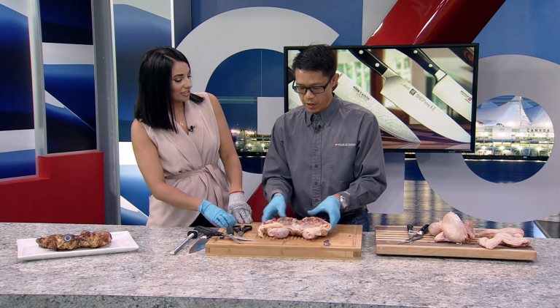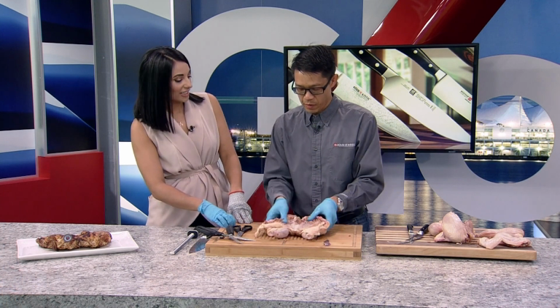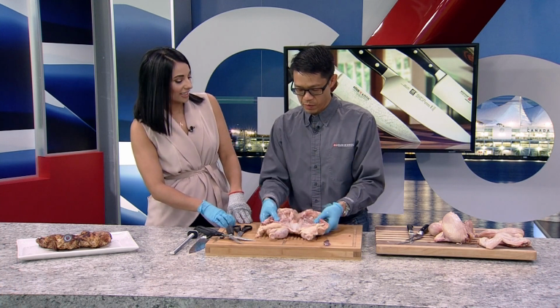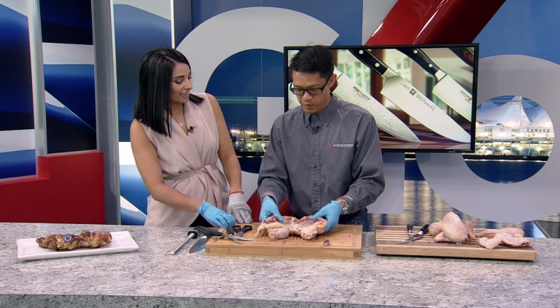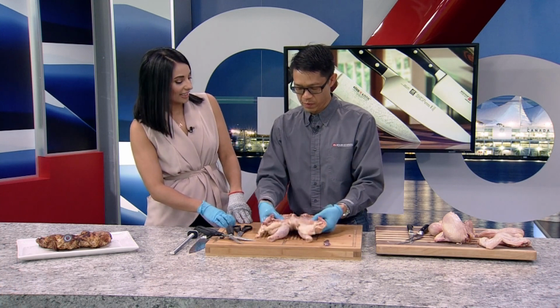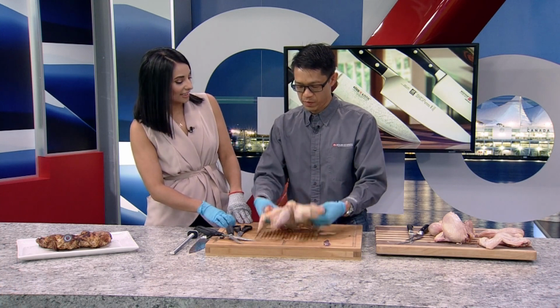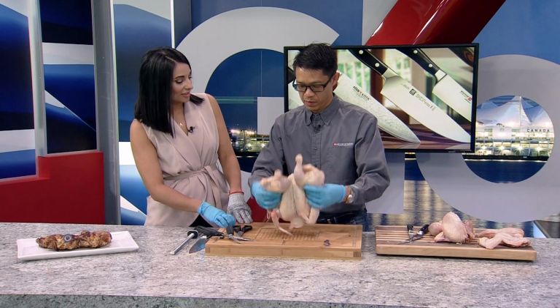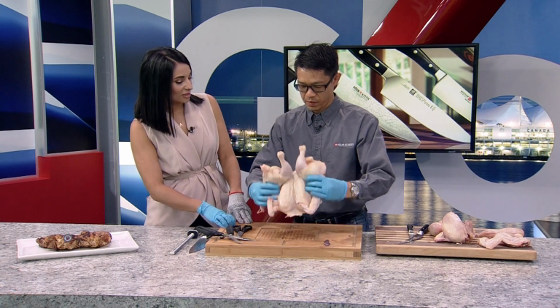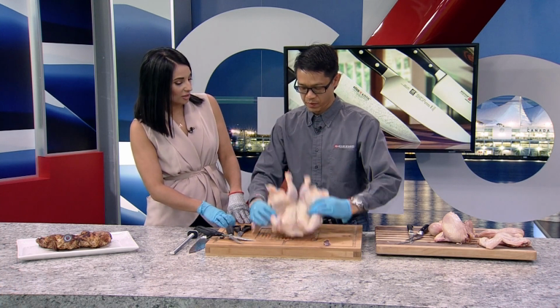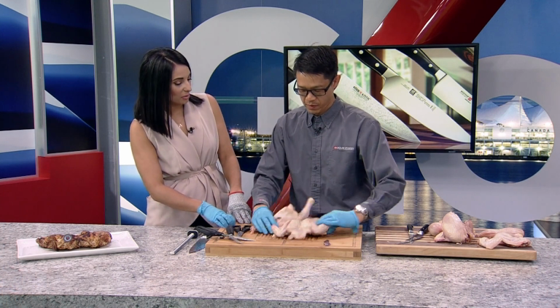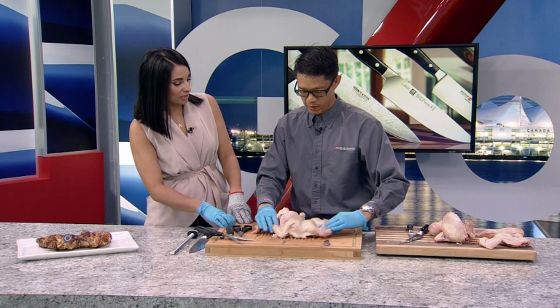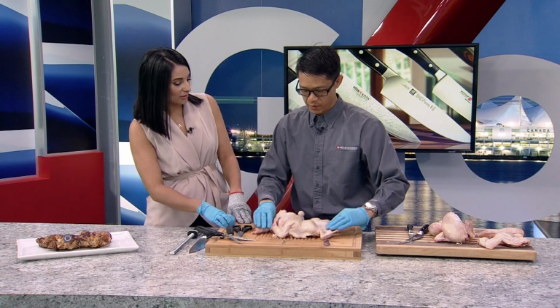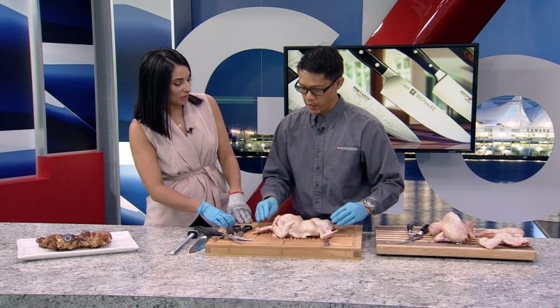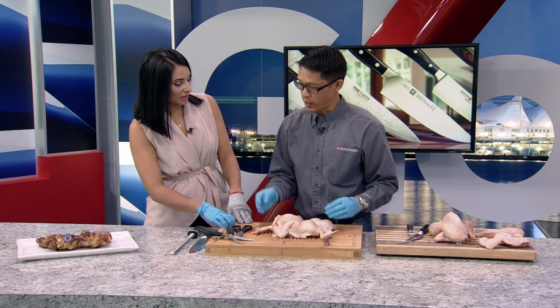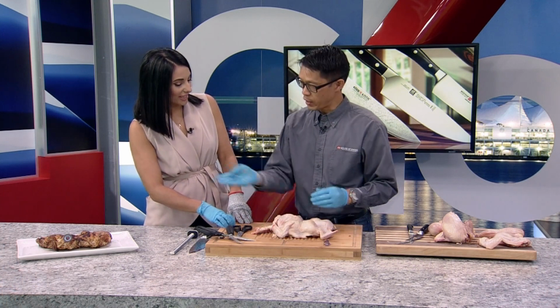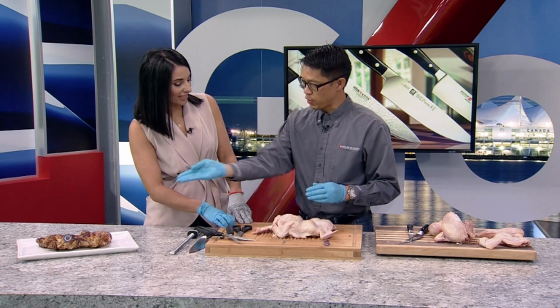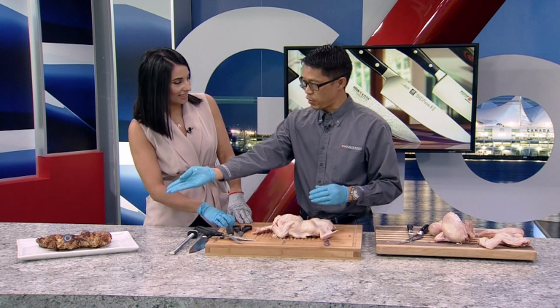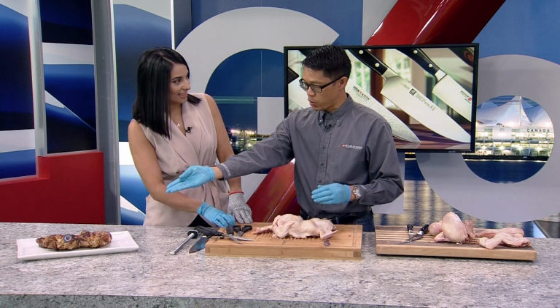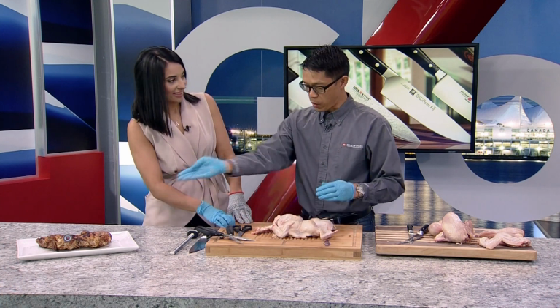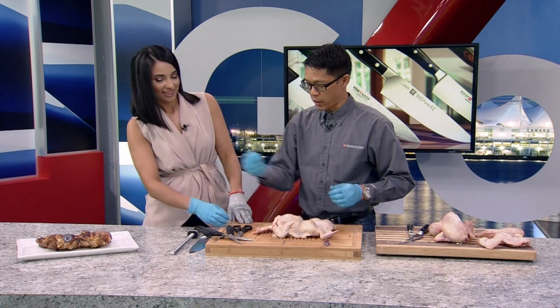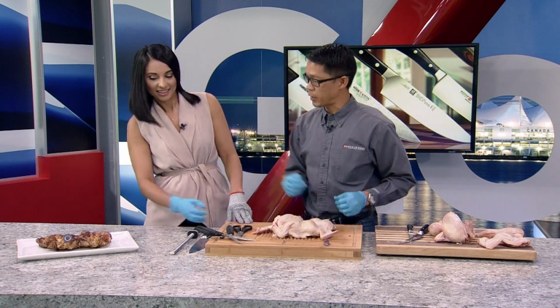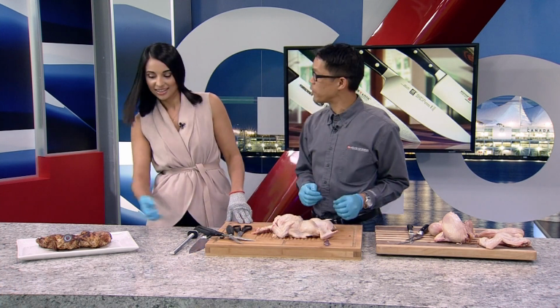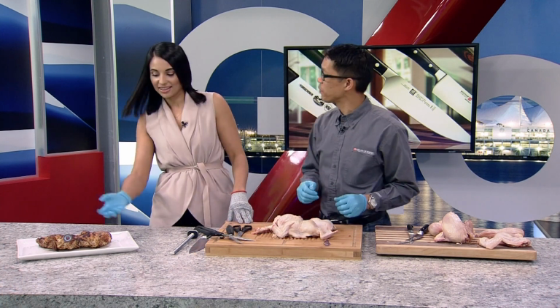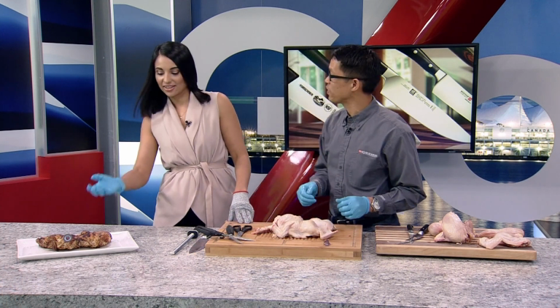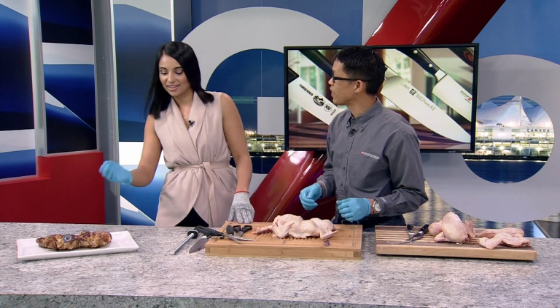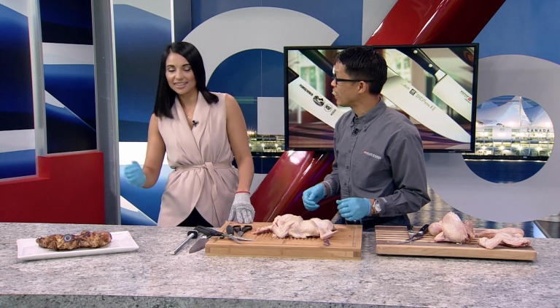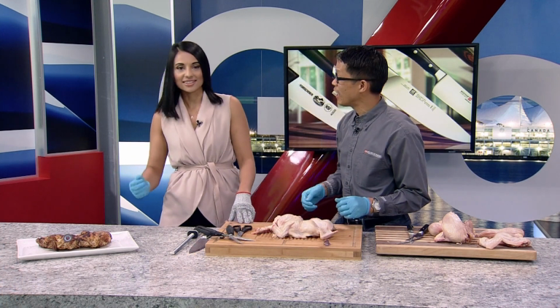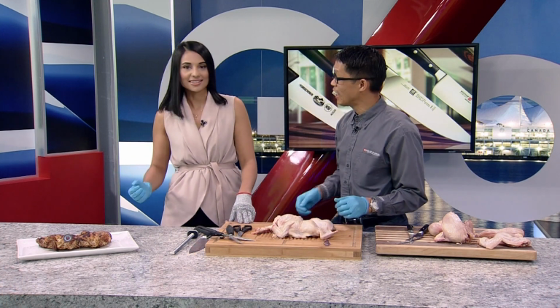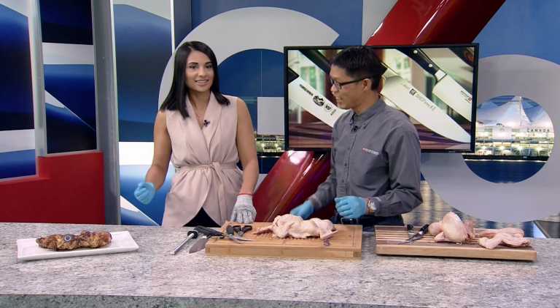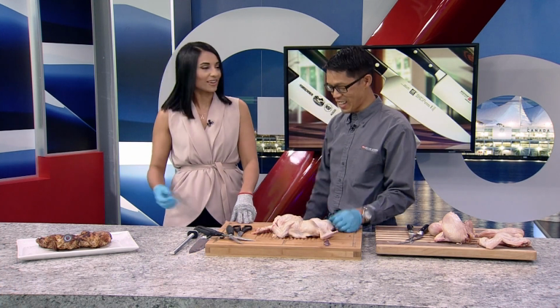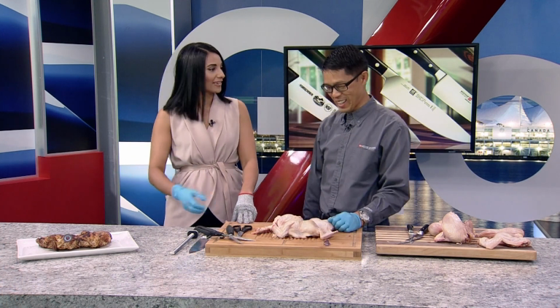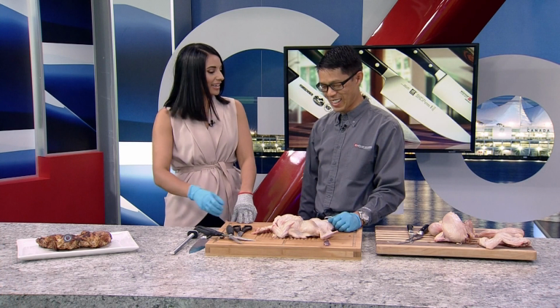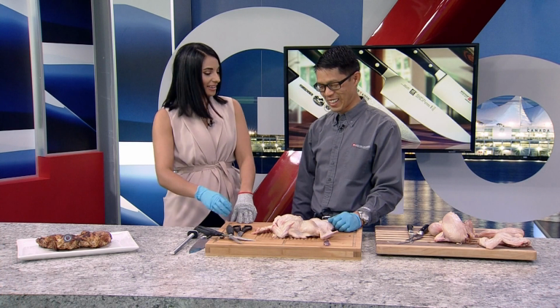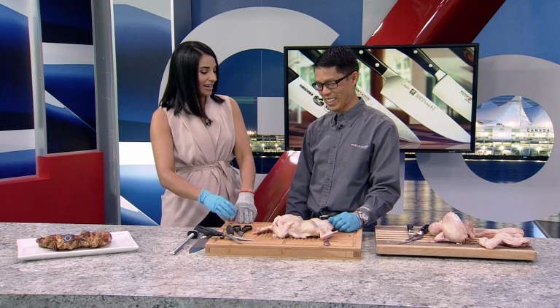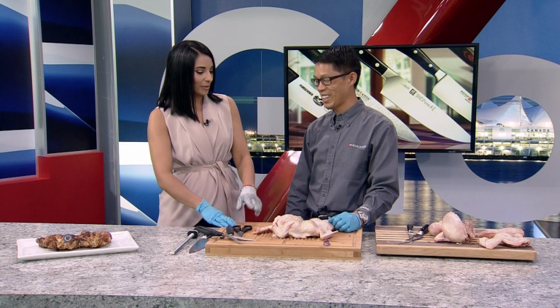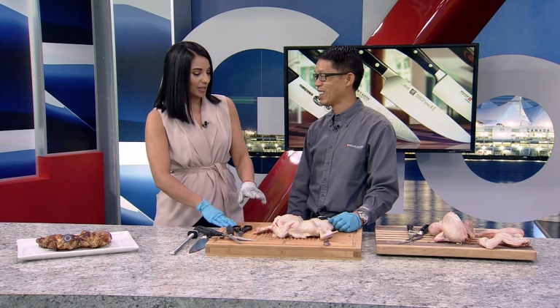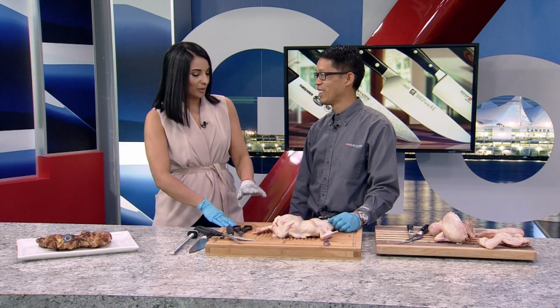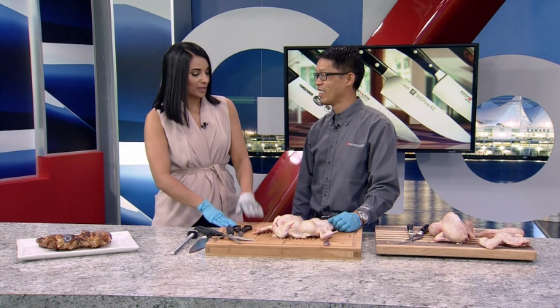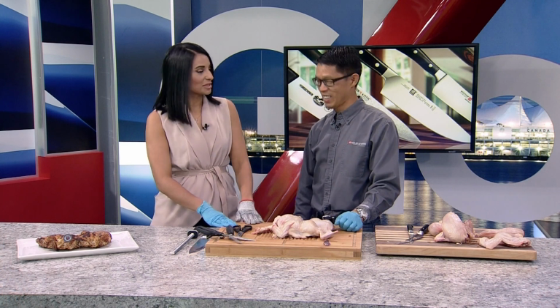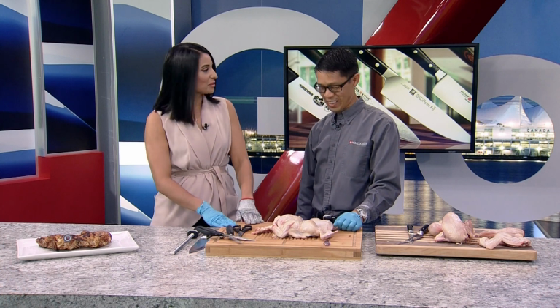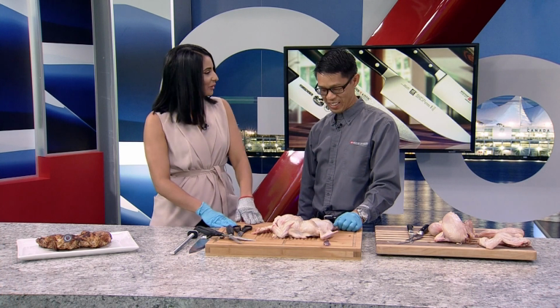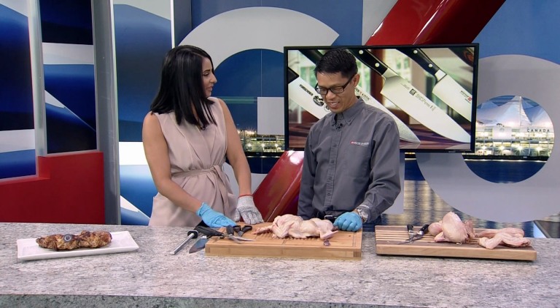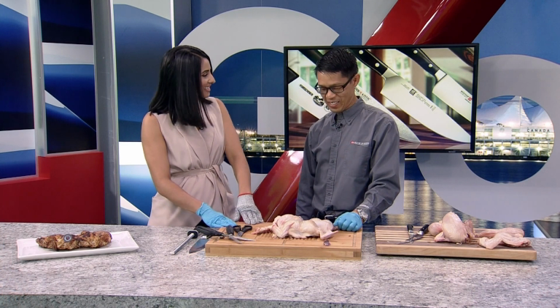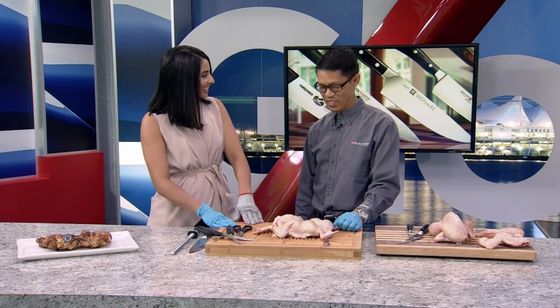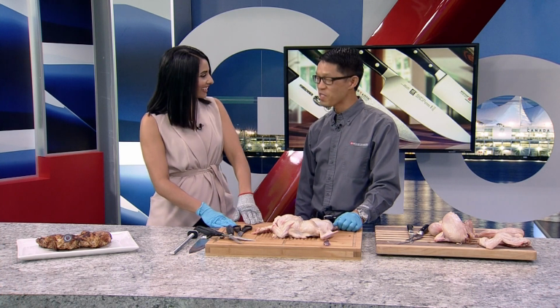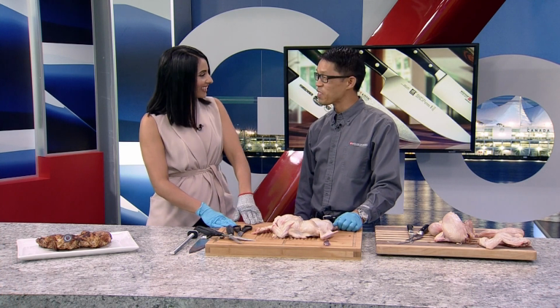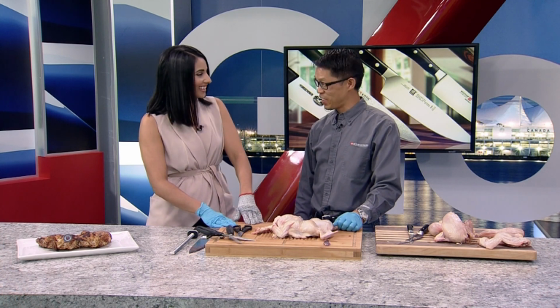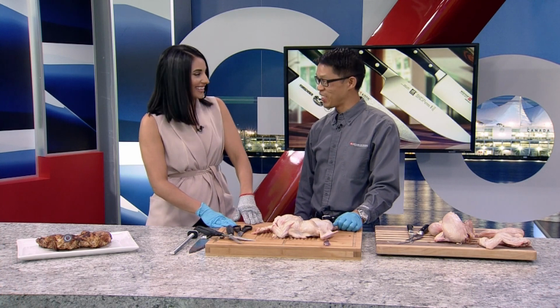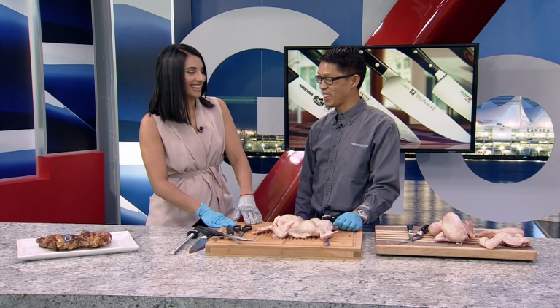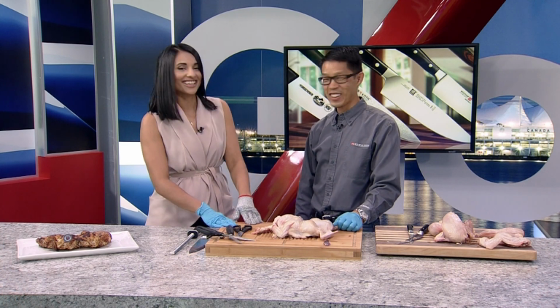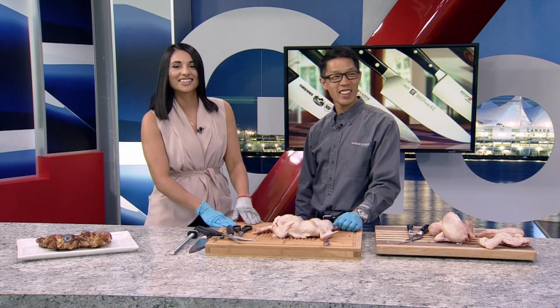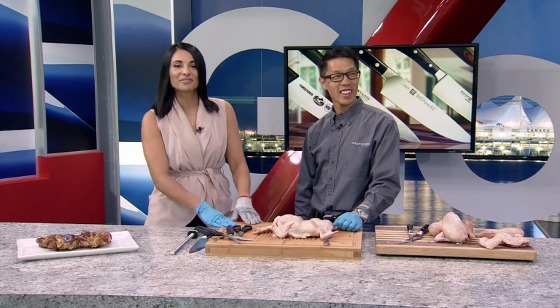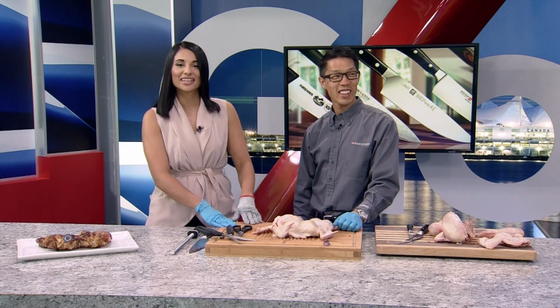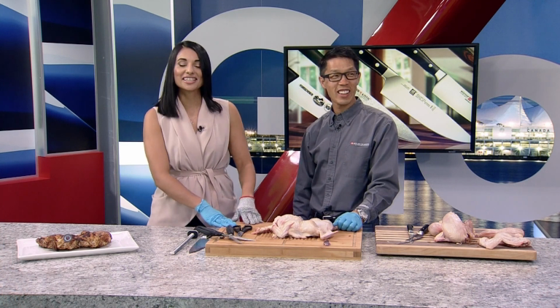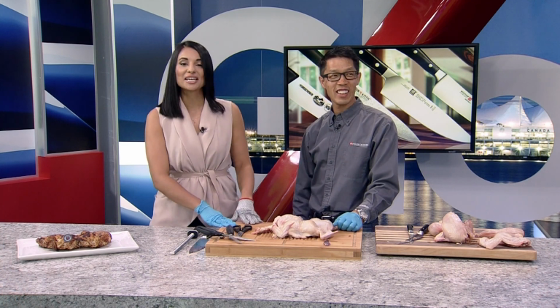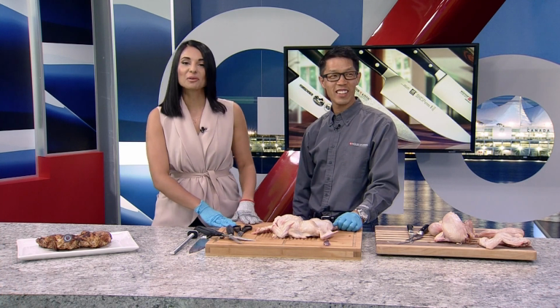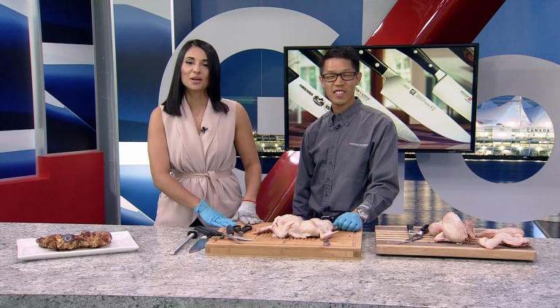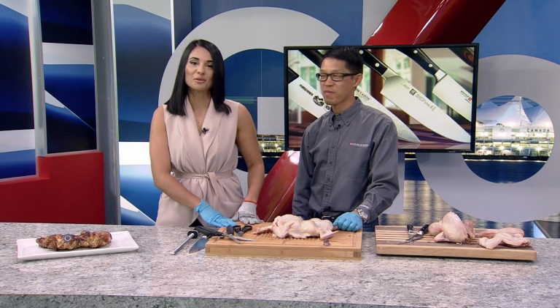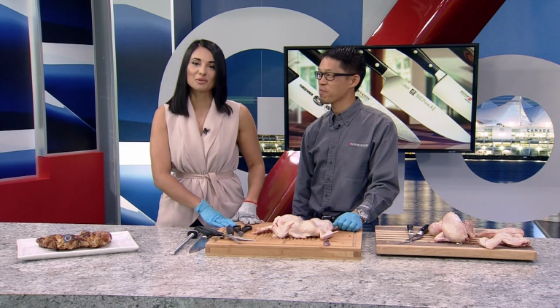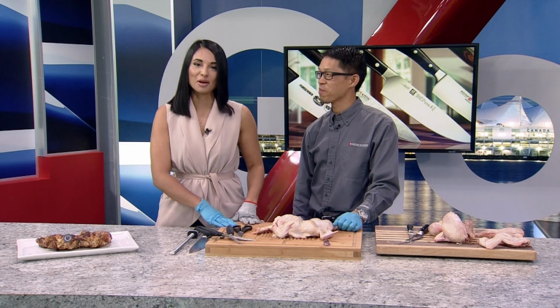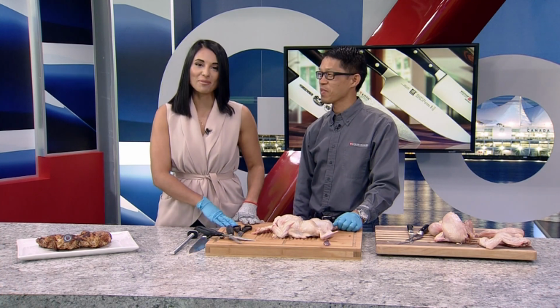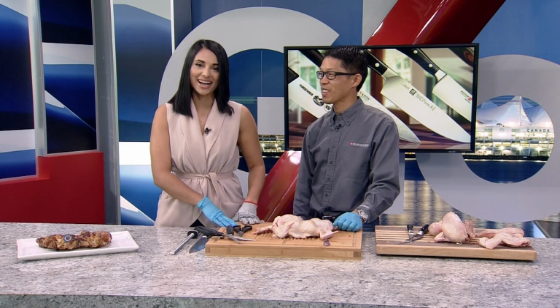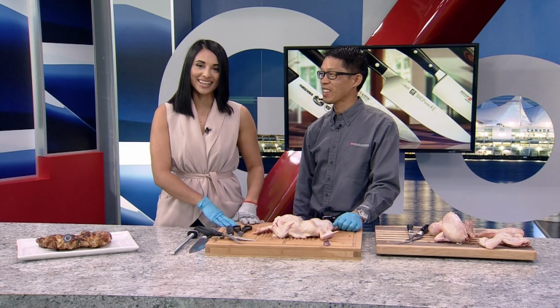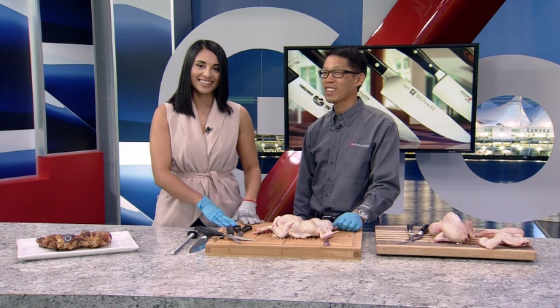André, thank you so much for joining us — and that's the finished product there. Now we know how to de-bone a chicken. We're going to take a break, we'll be right back.